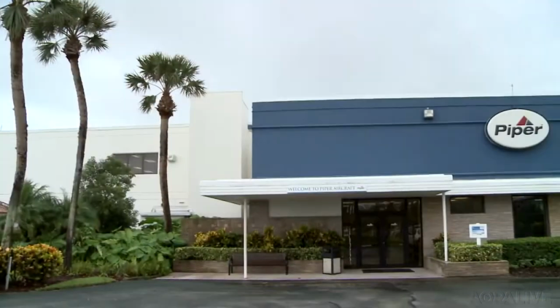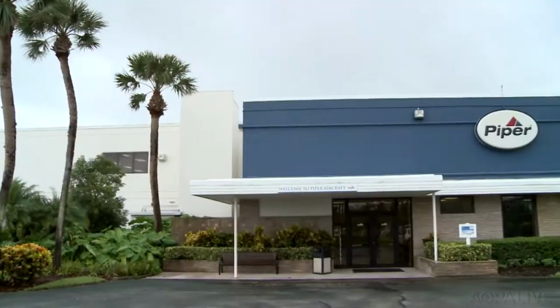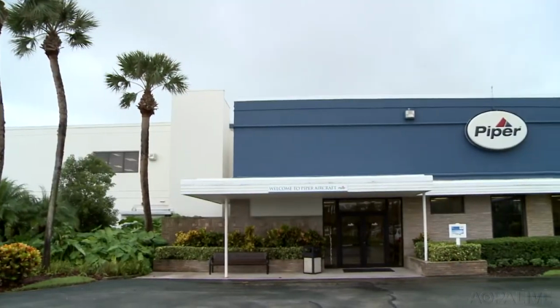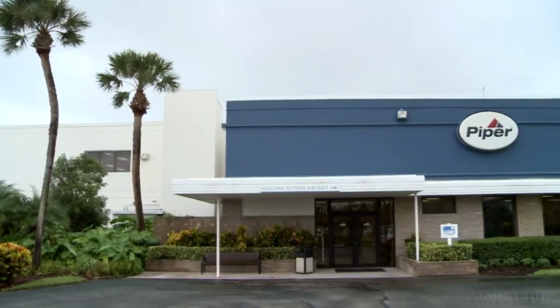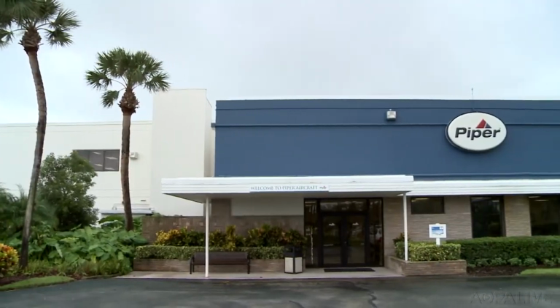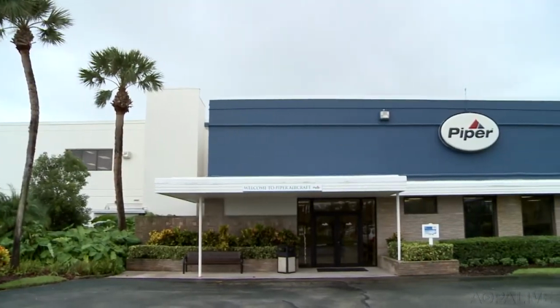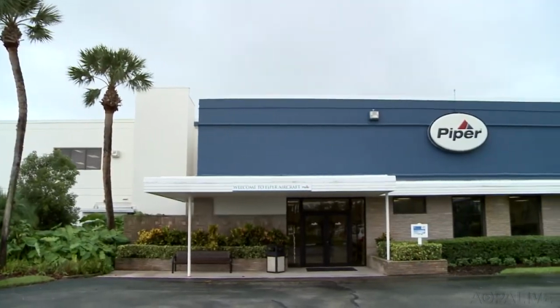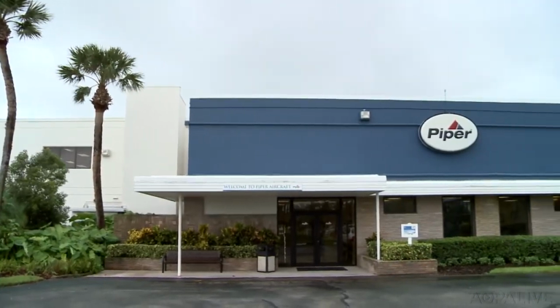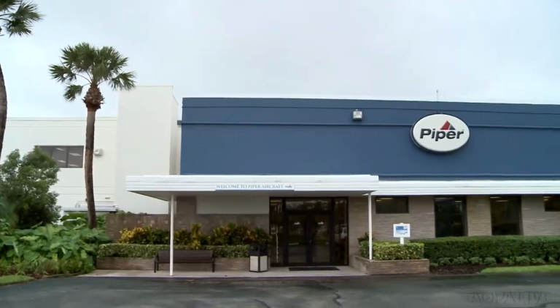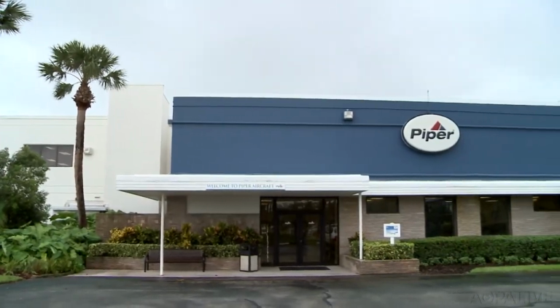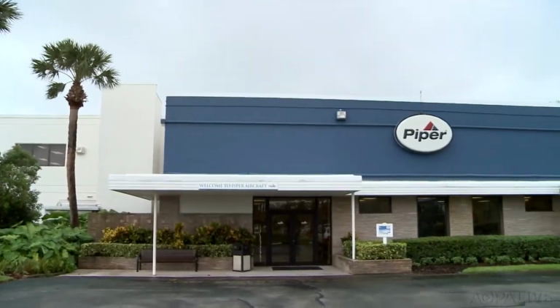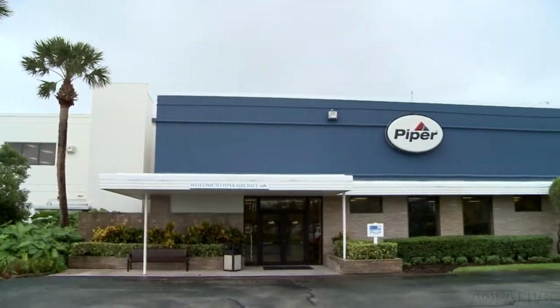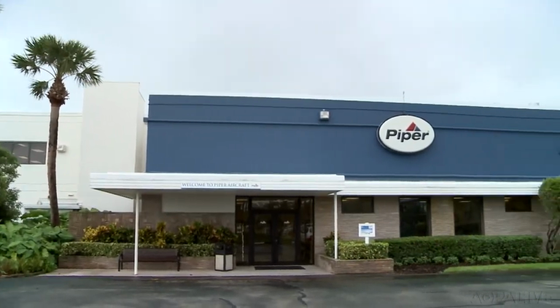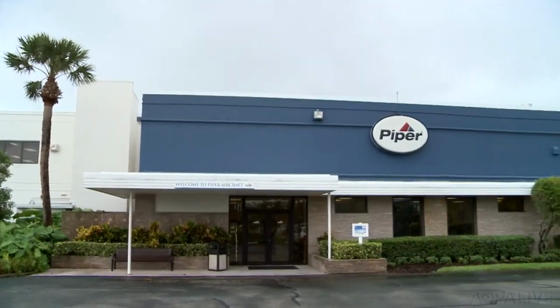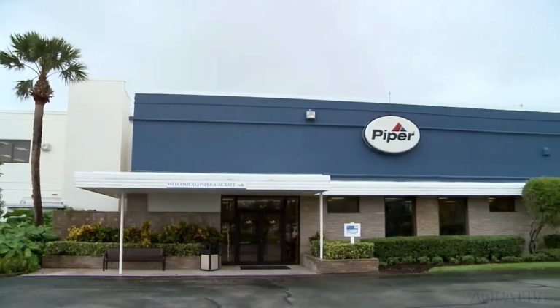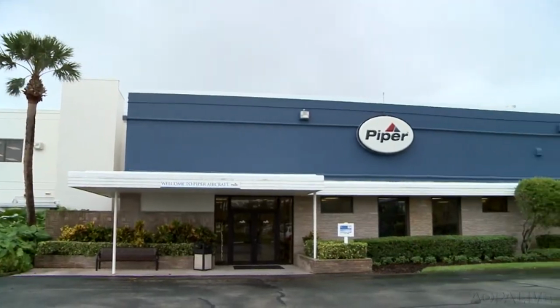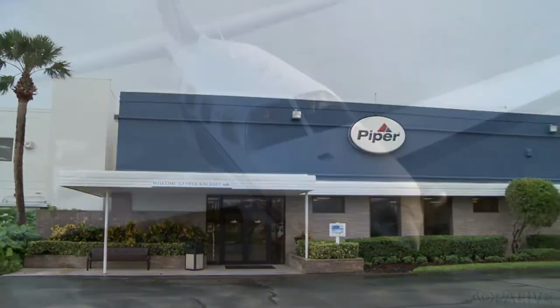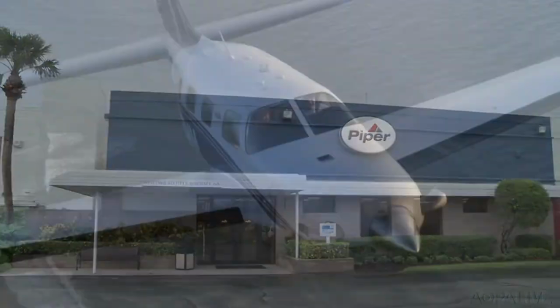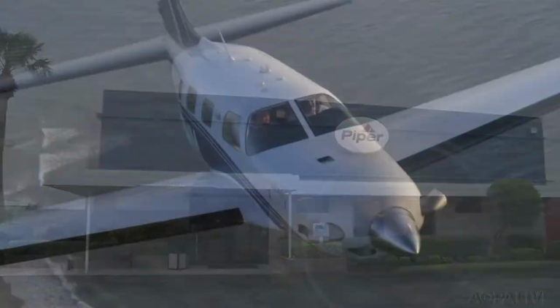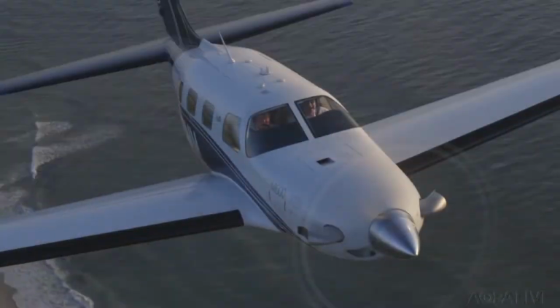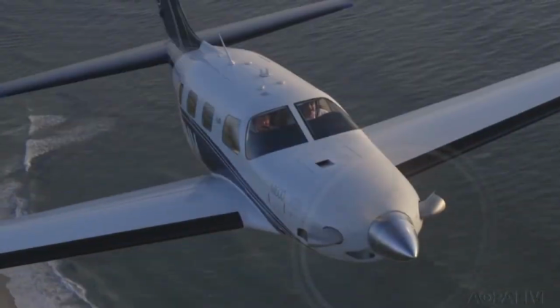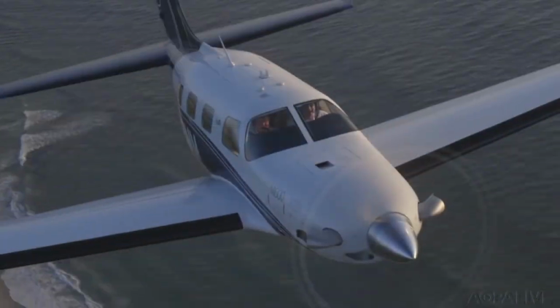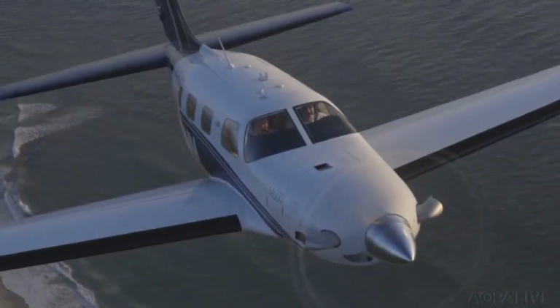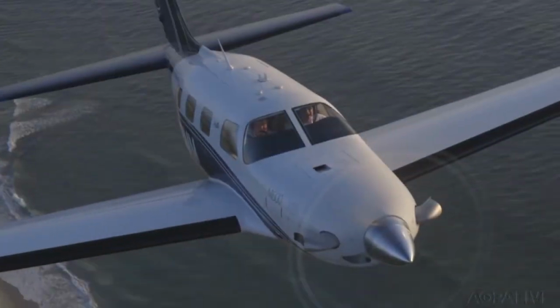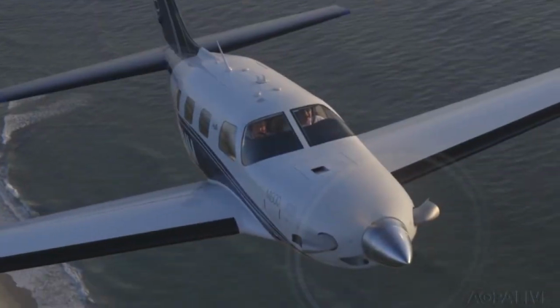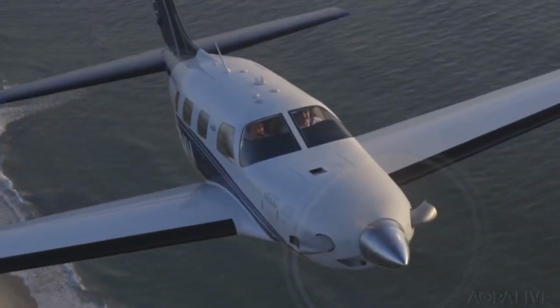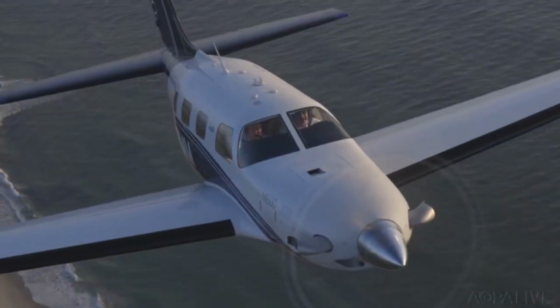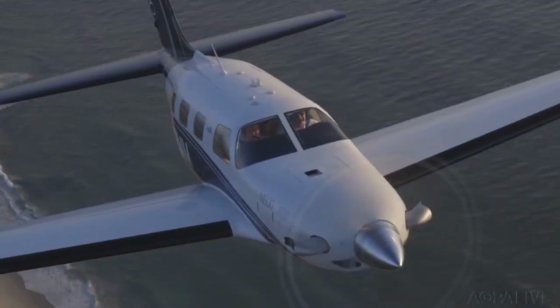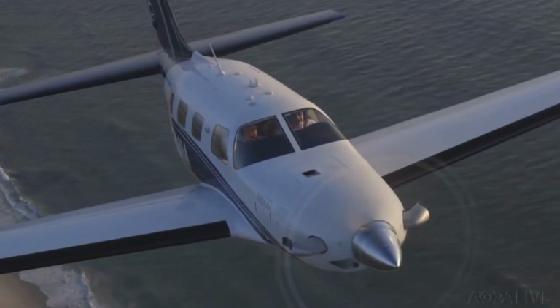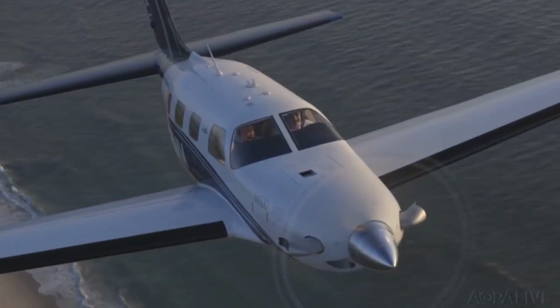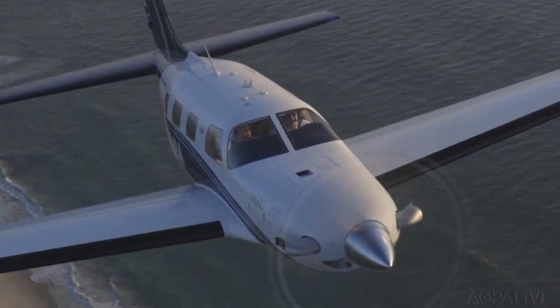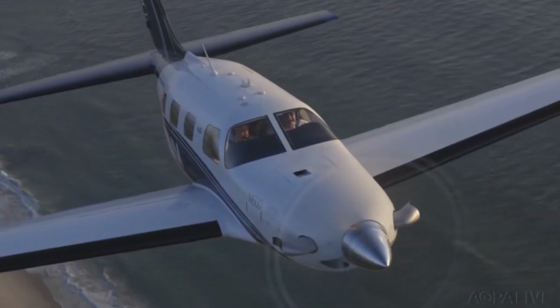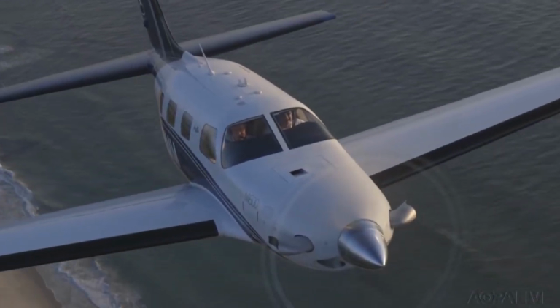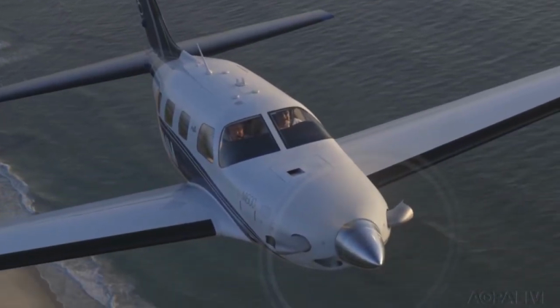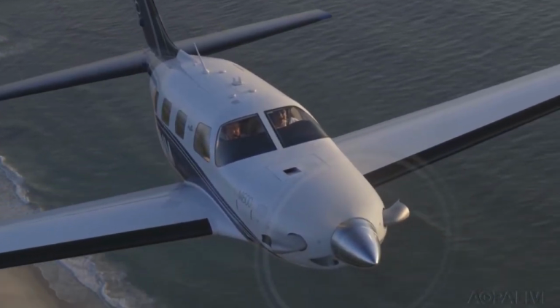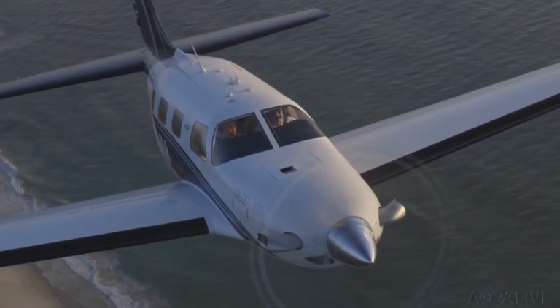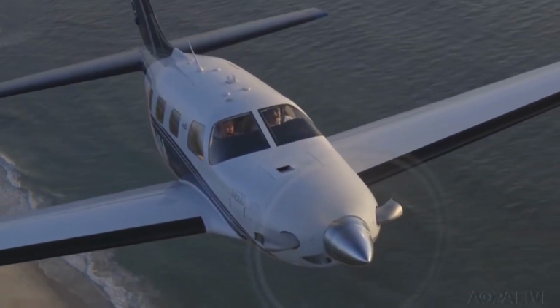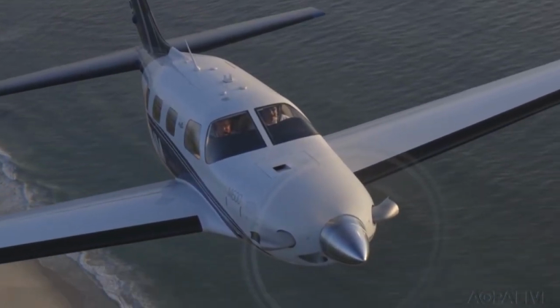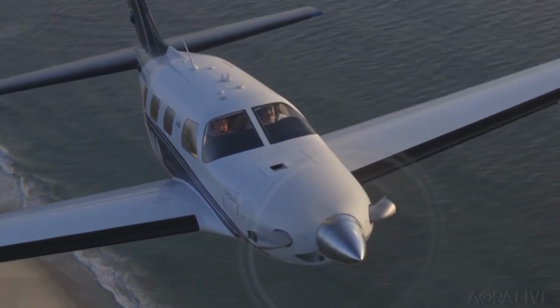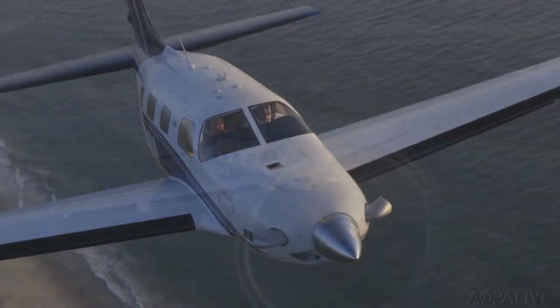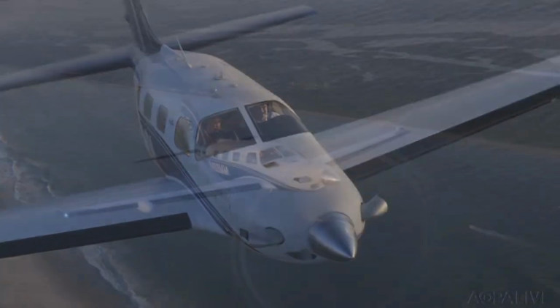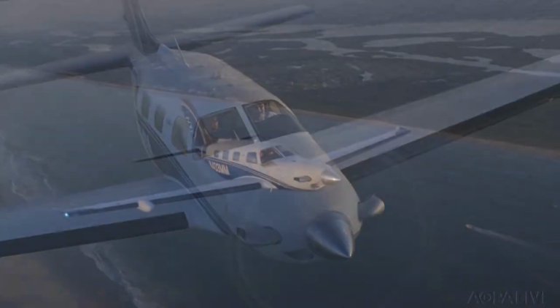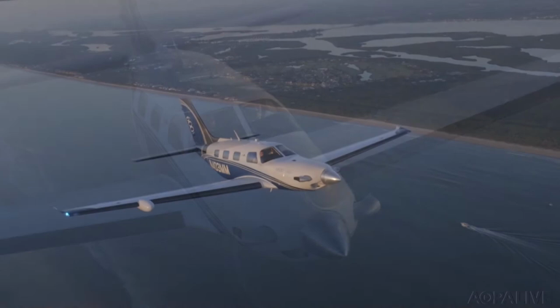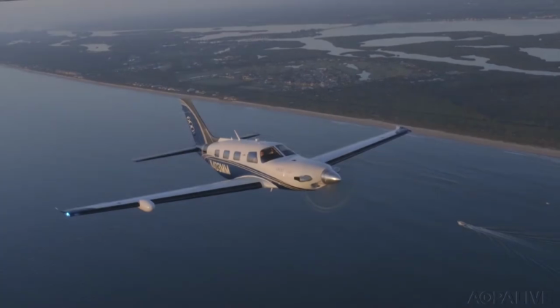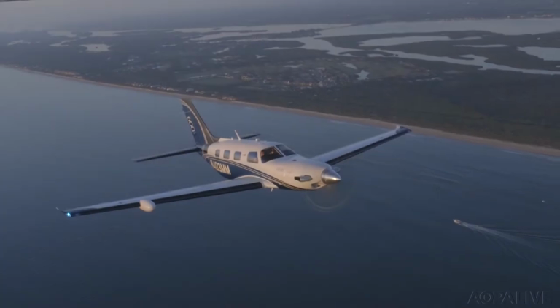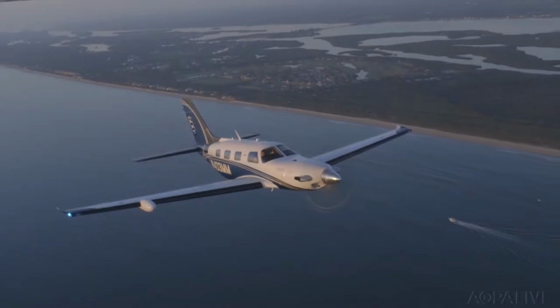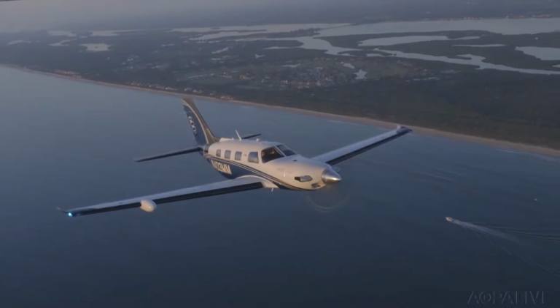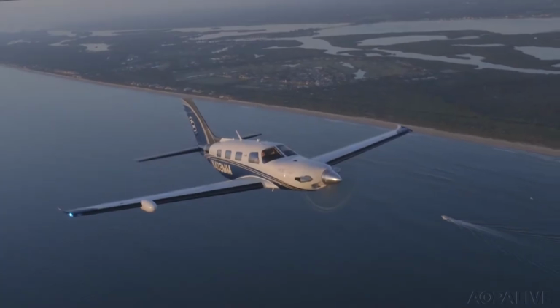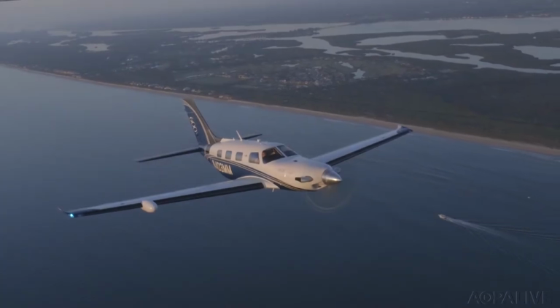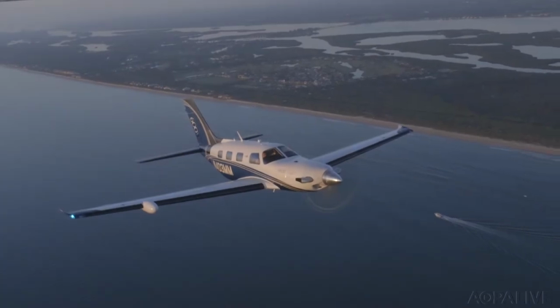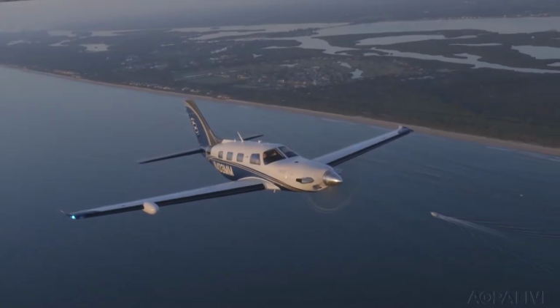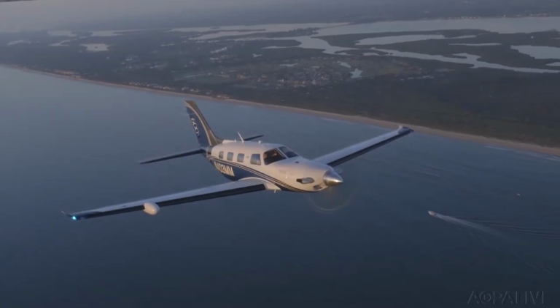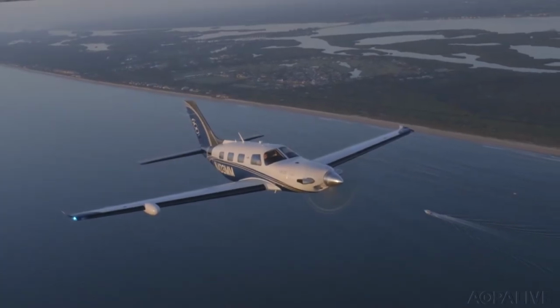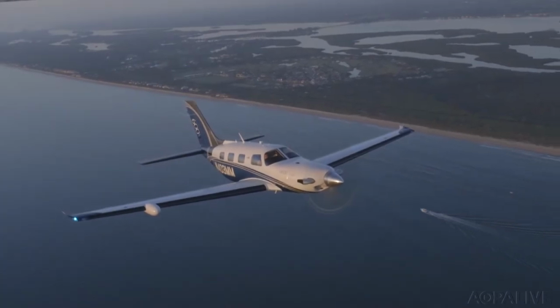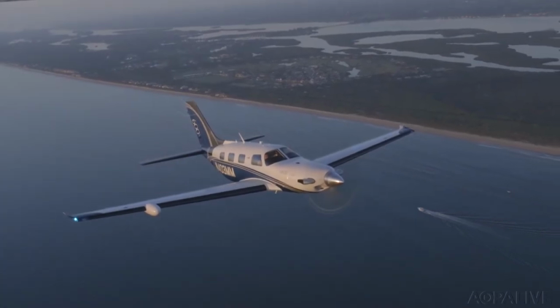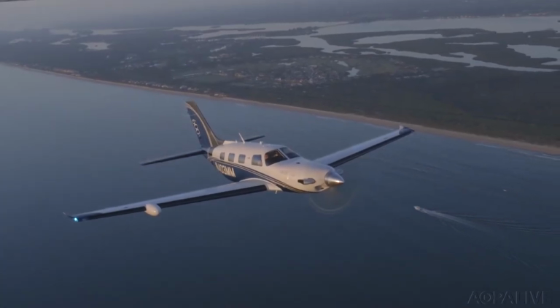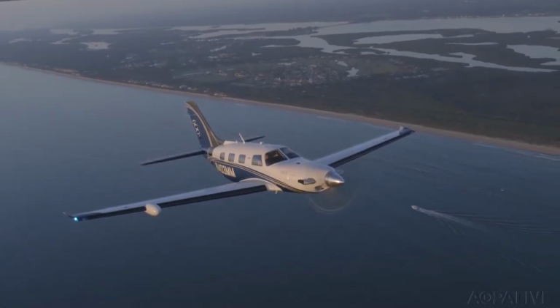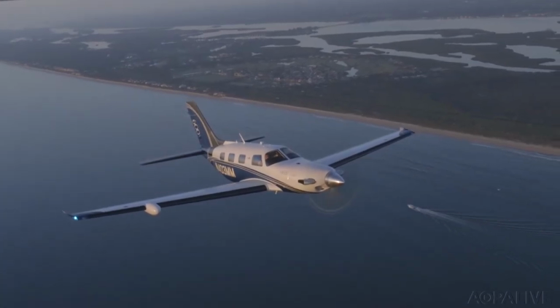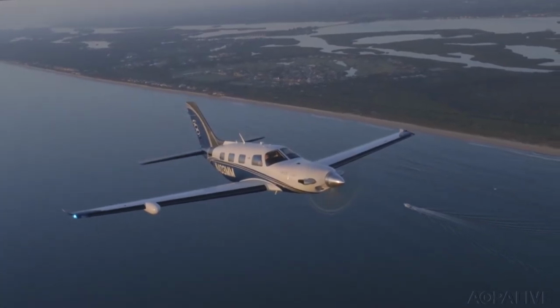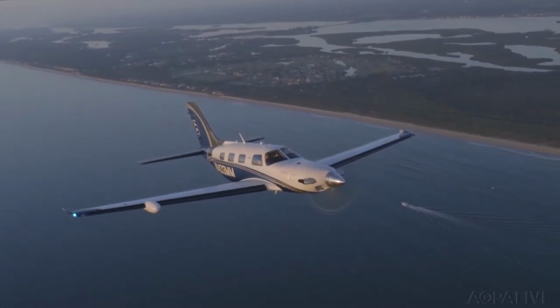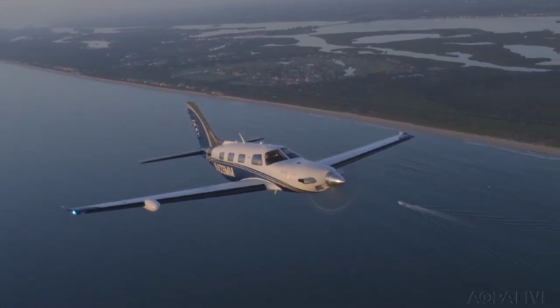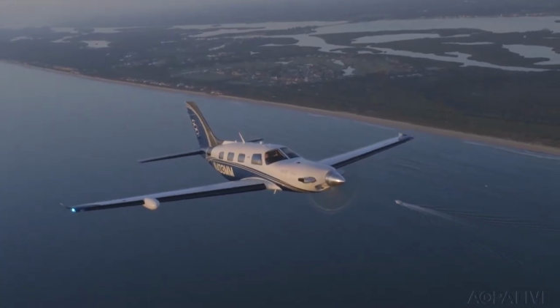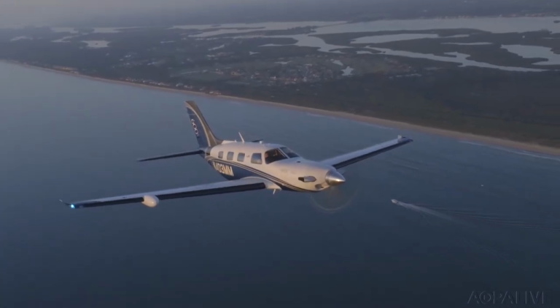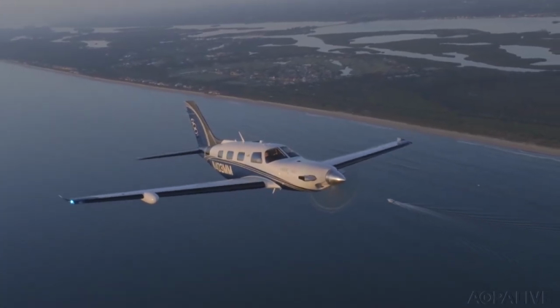The Piper Tour is an event not to miss, and the perfect way to celebrate 80 years of Piper Aircraft. Josh Cochran, AOPA Live.